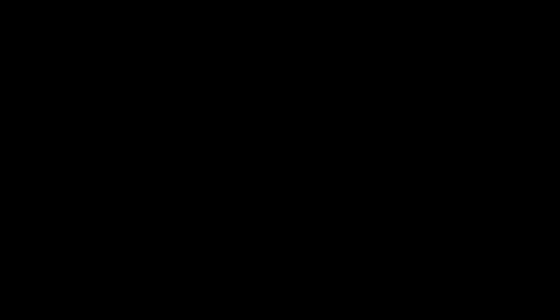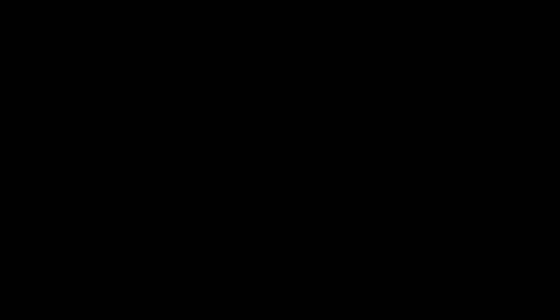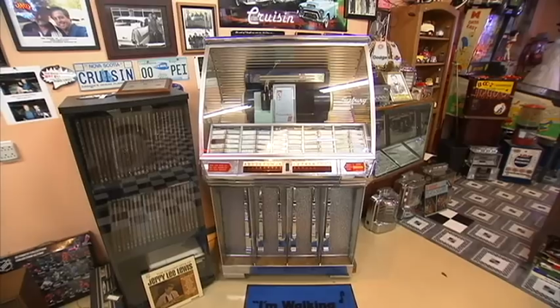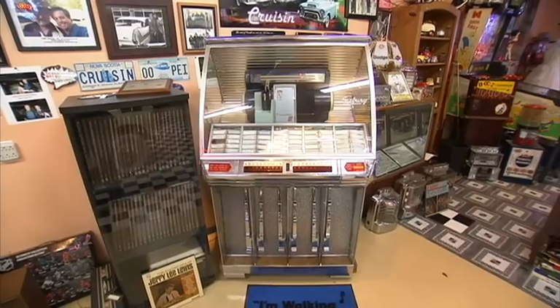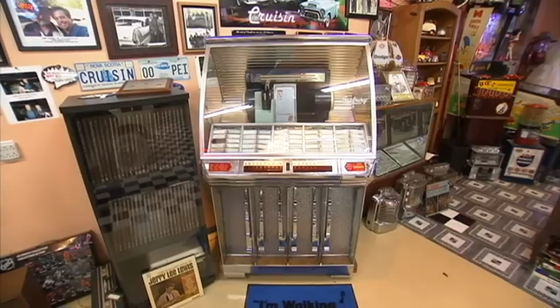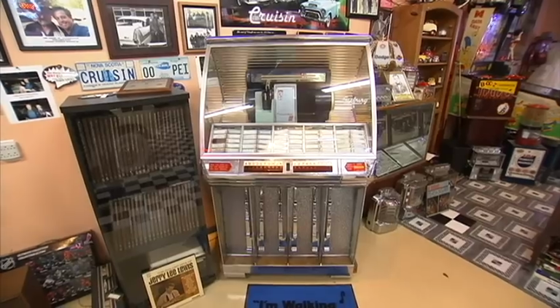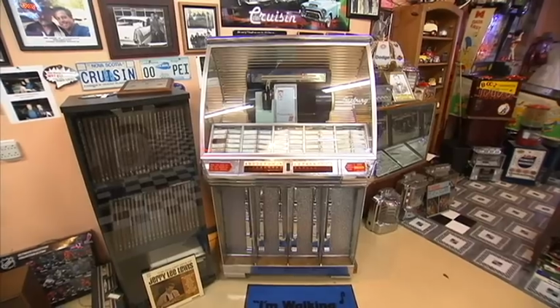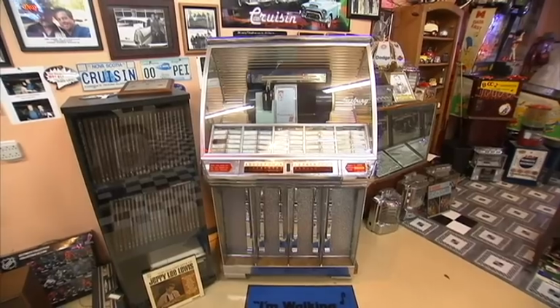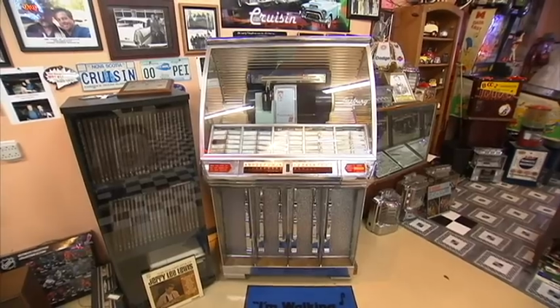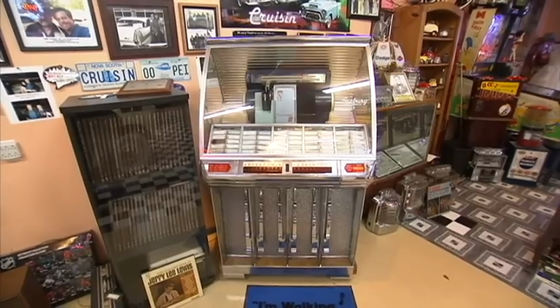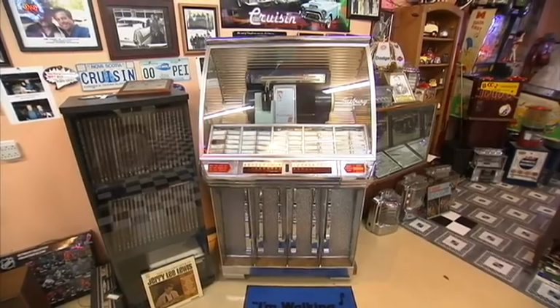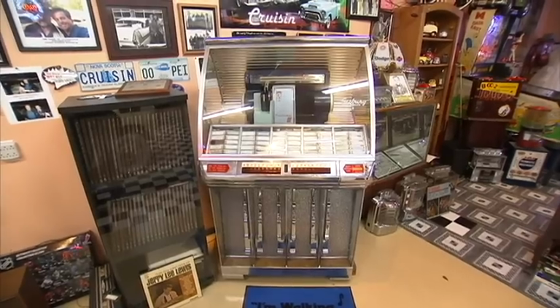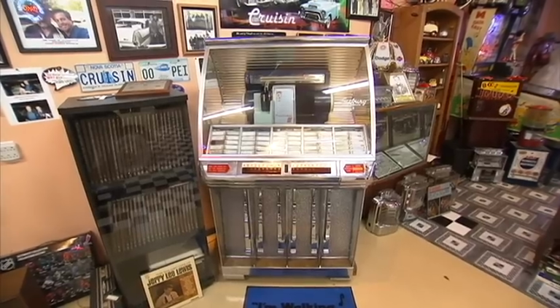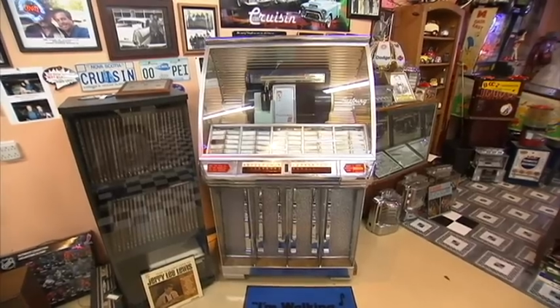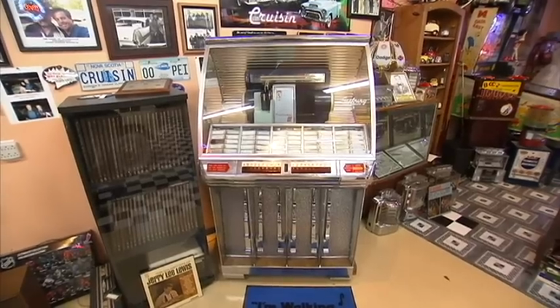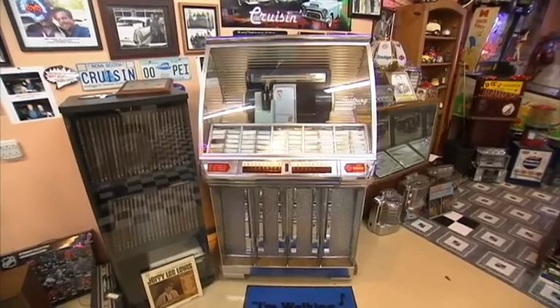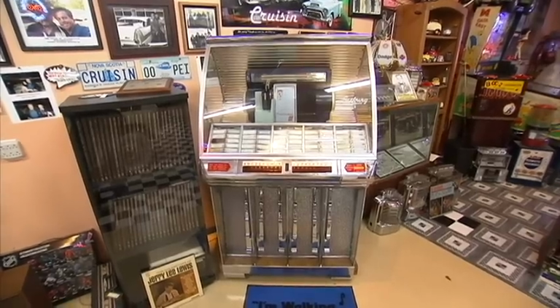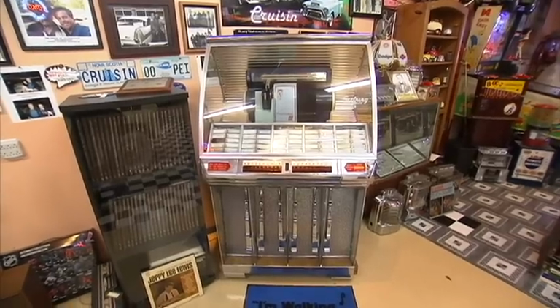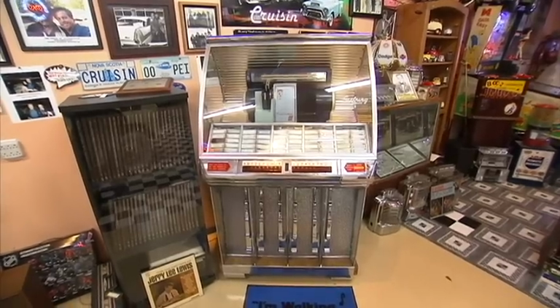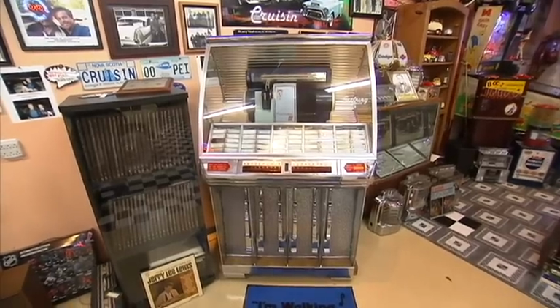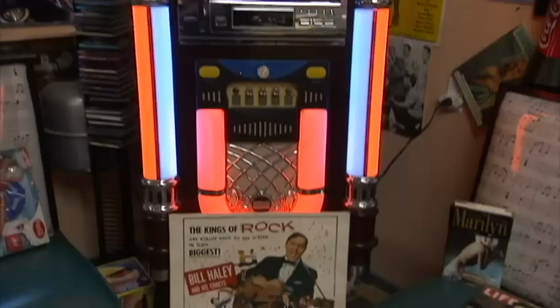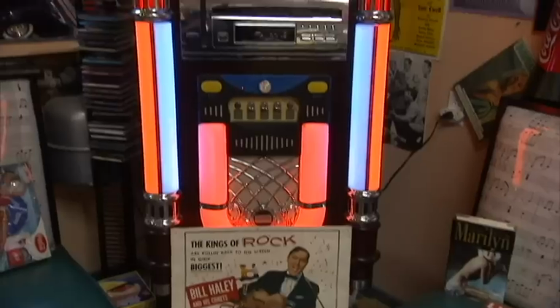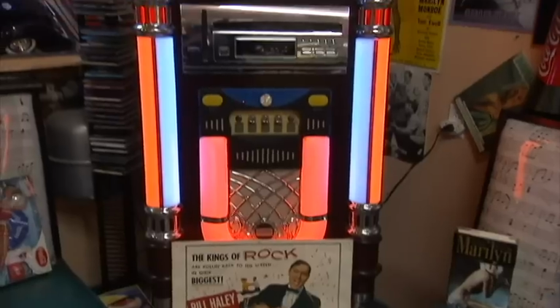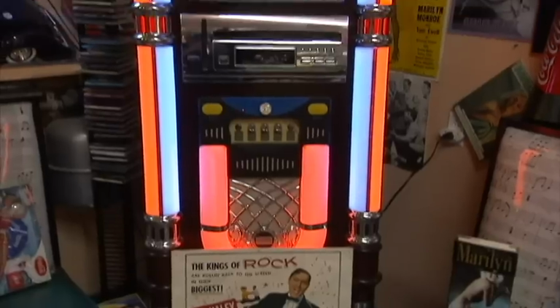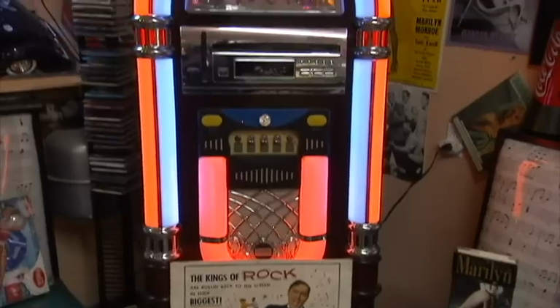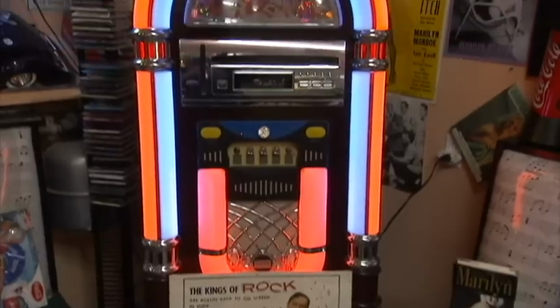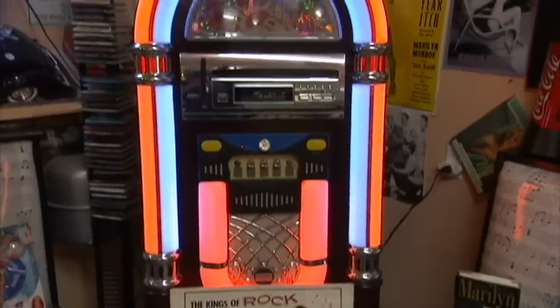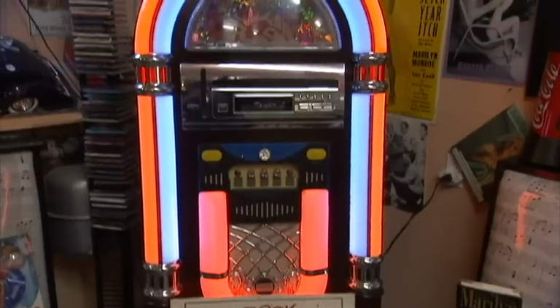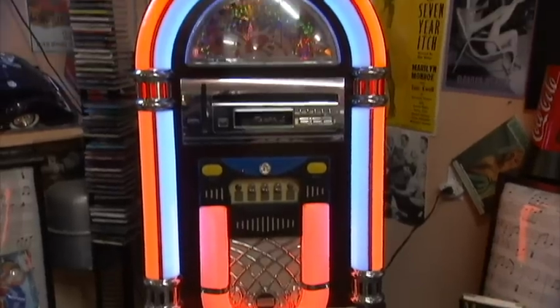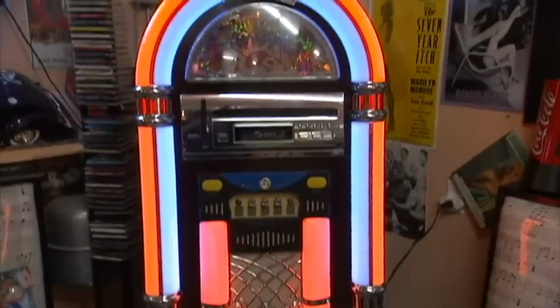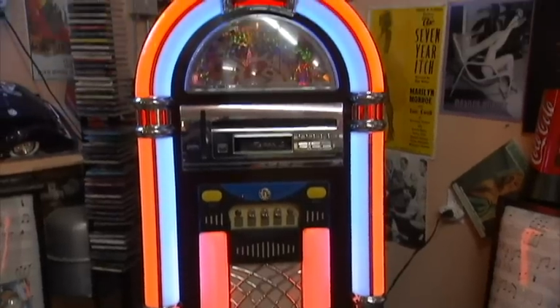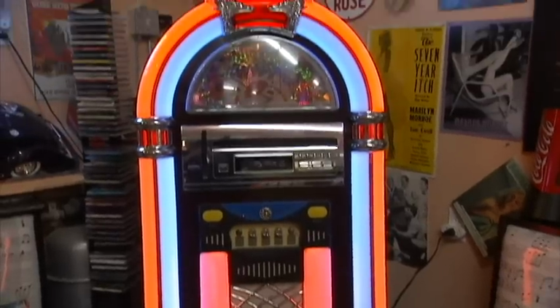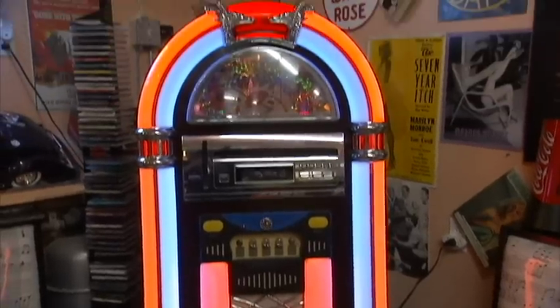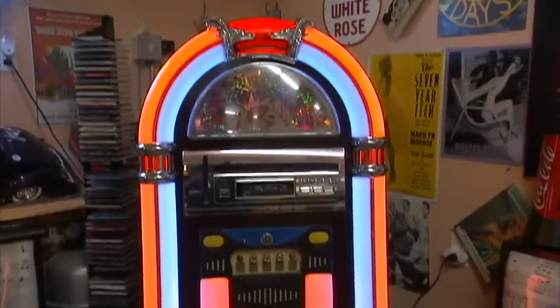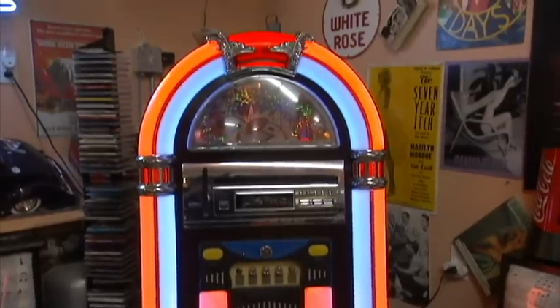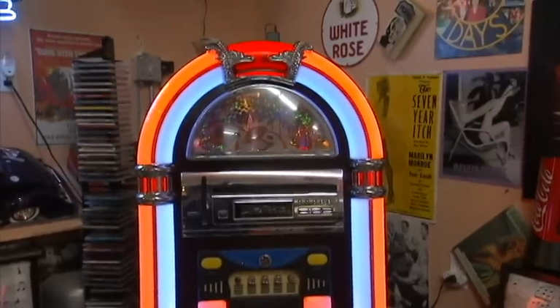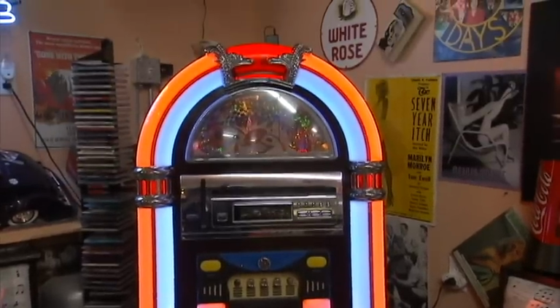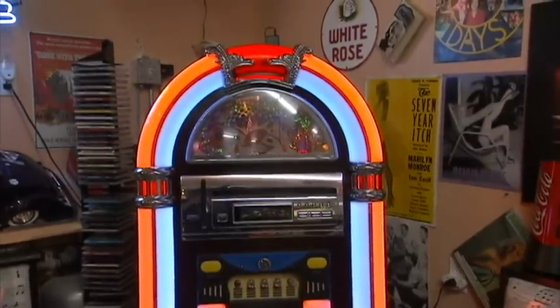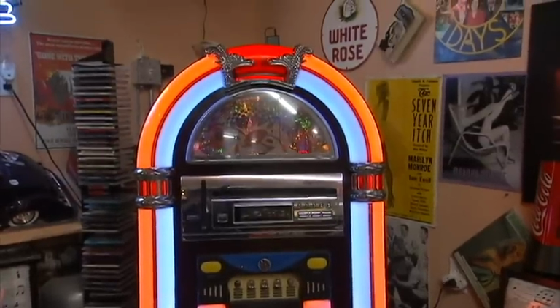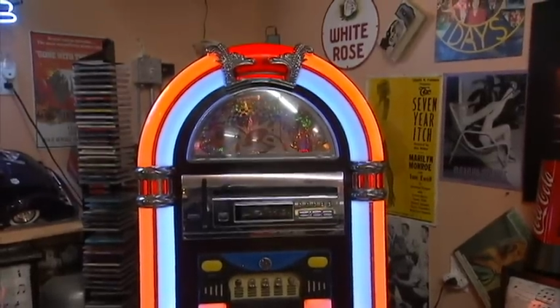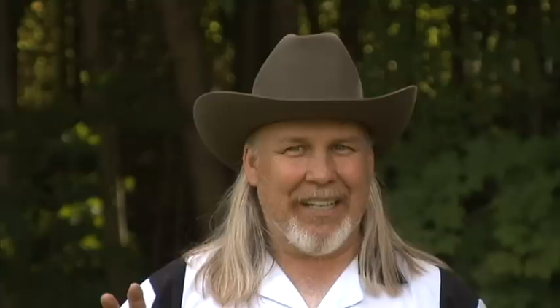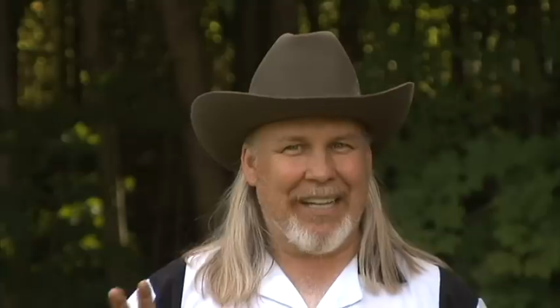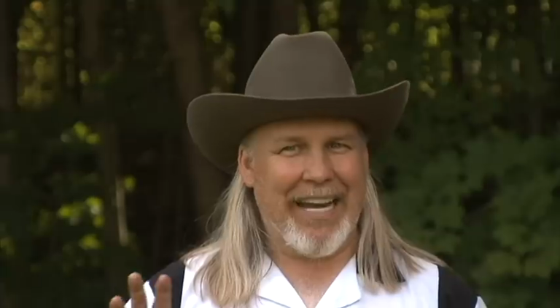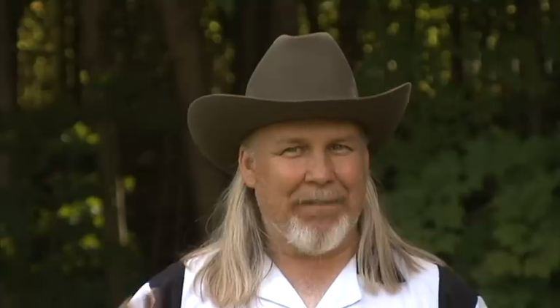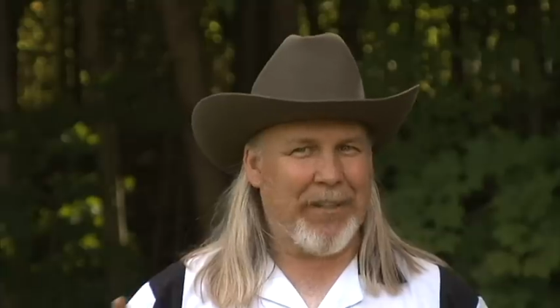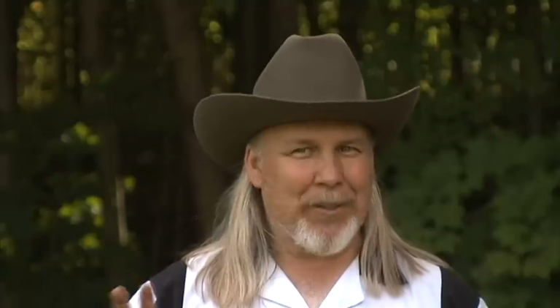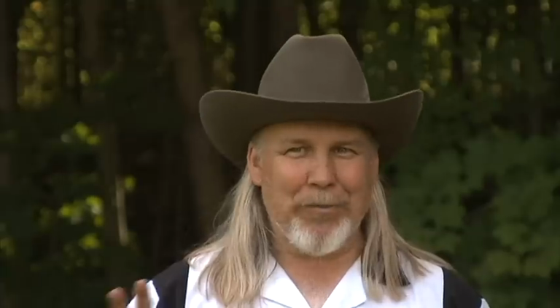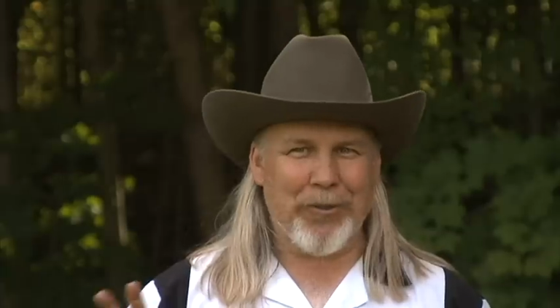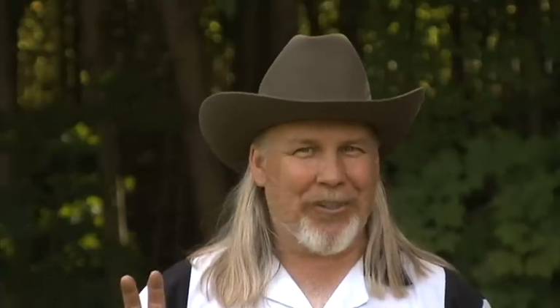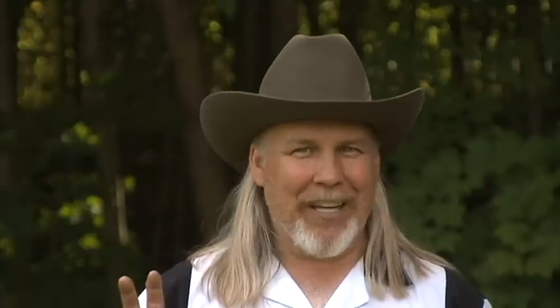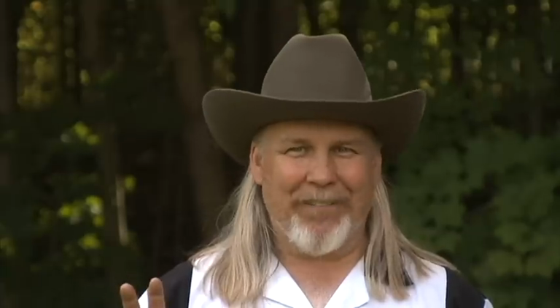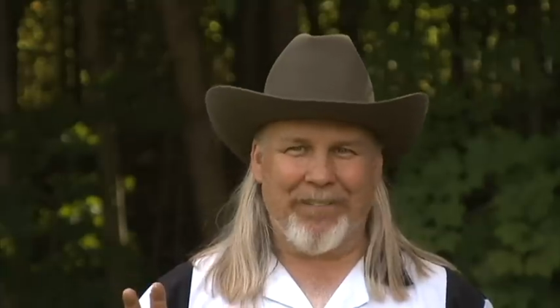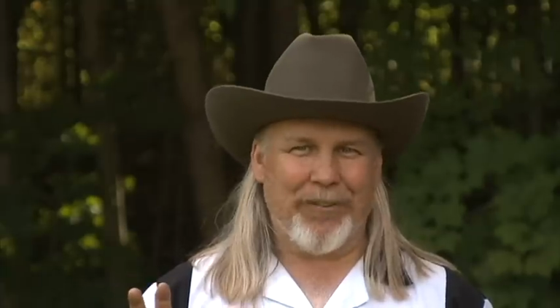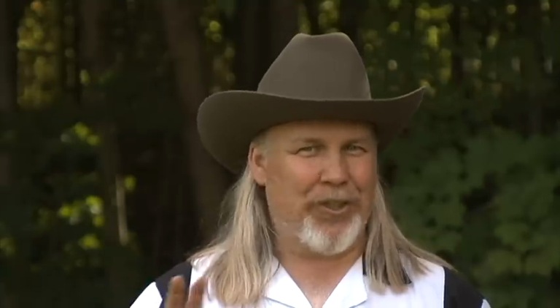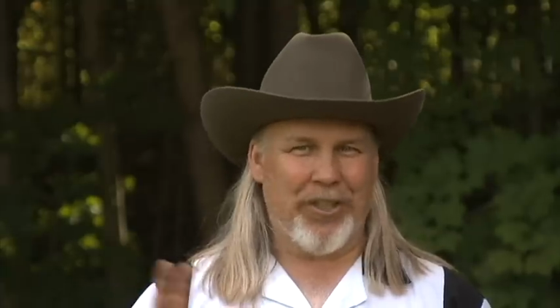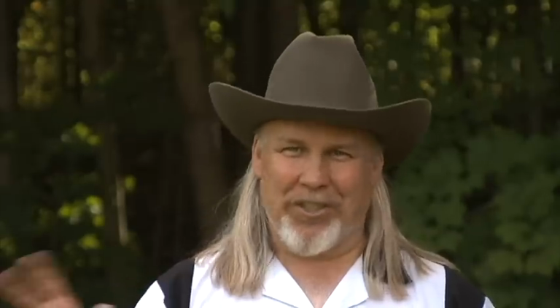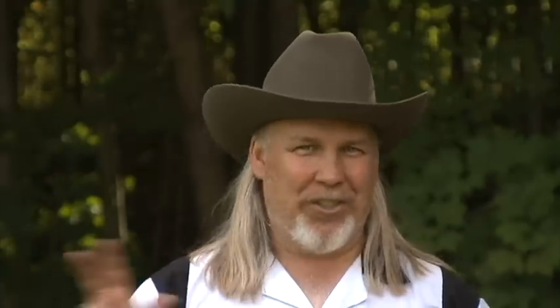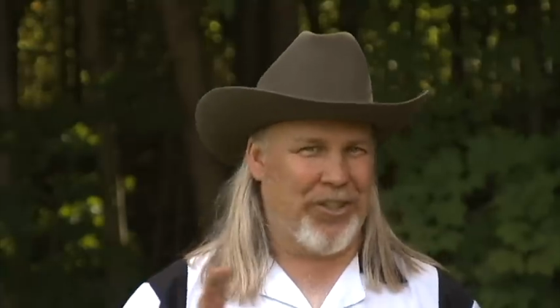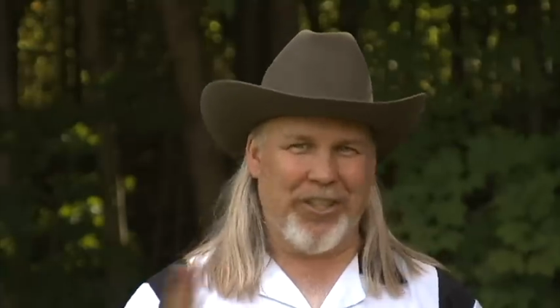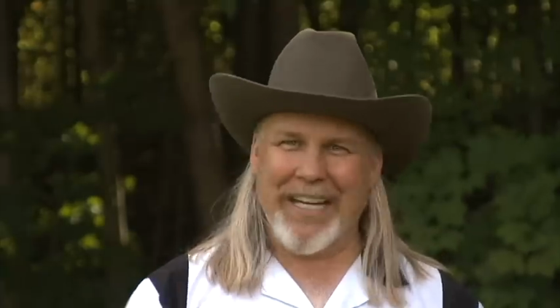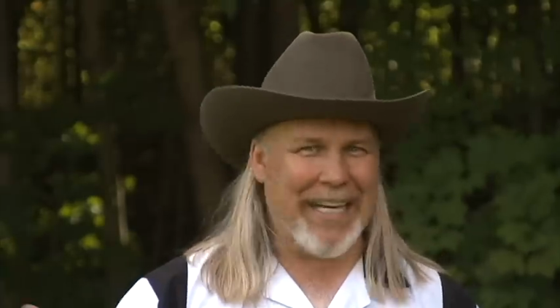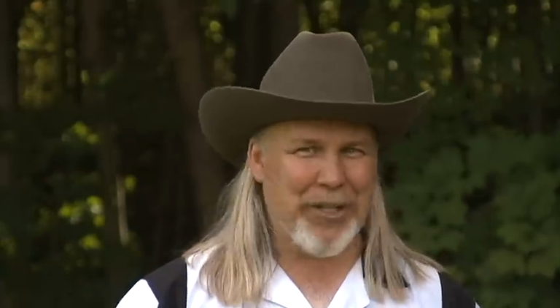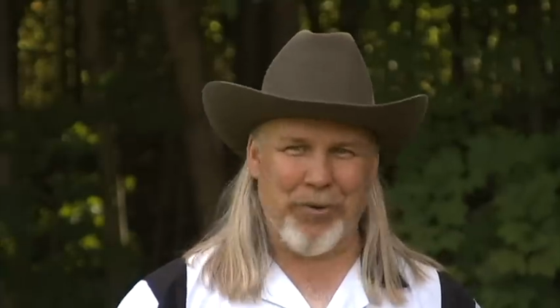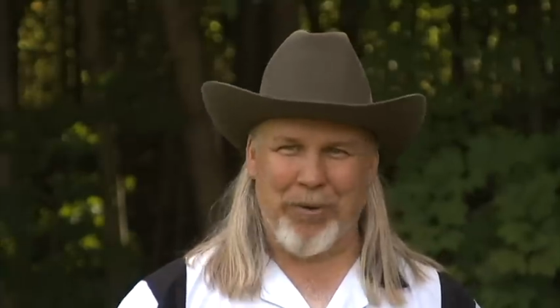I love jukeboxes. I got one in my living room. They're a bit like motorcycles — if you can't fix them yourself, you sure shouldn't get into it.